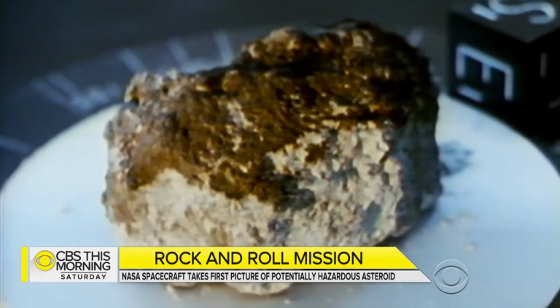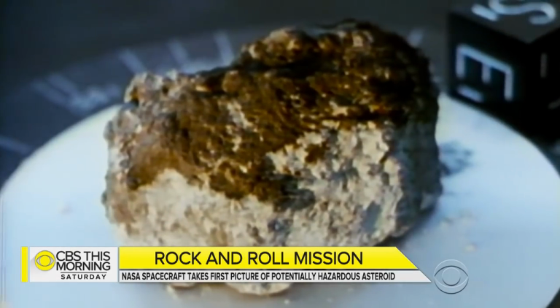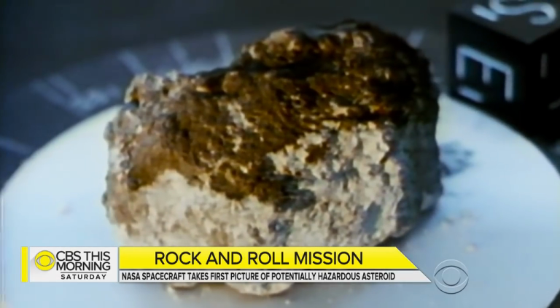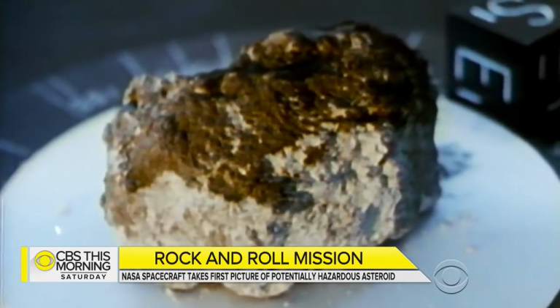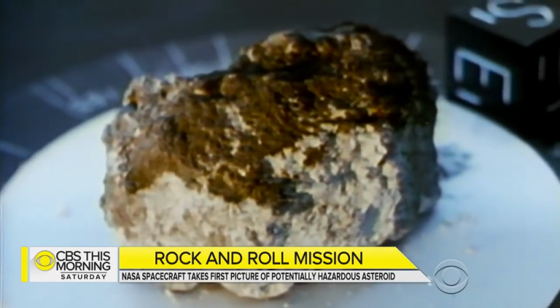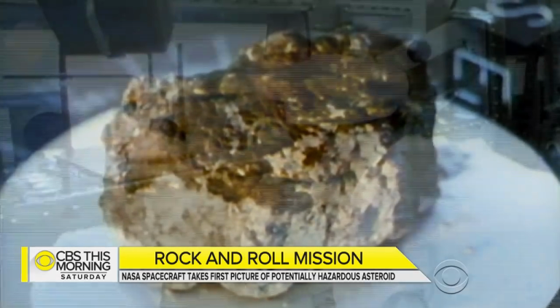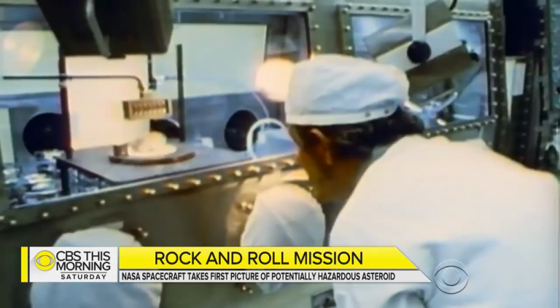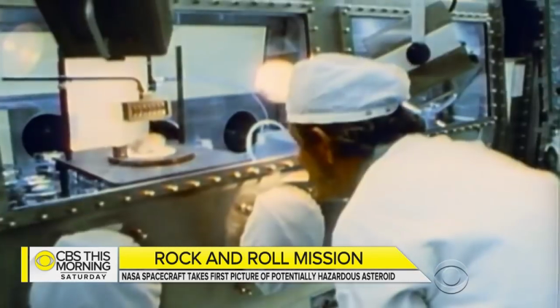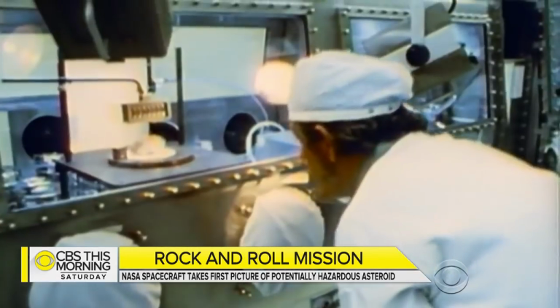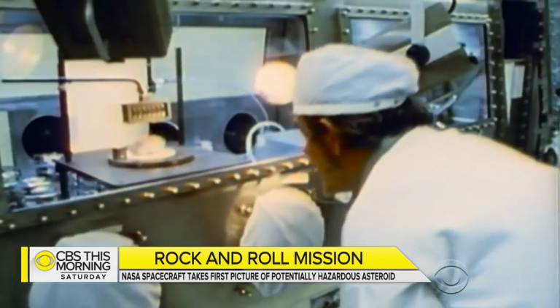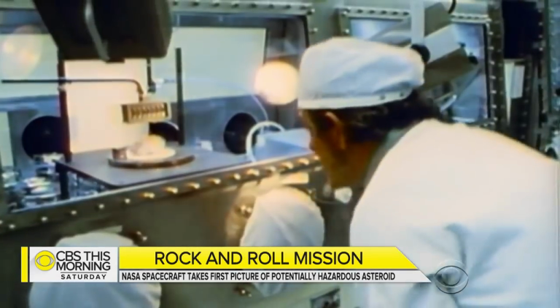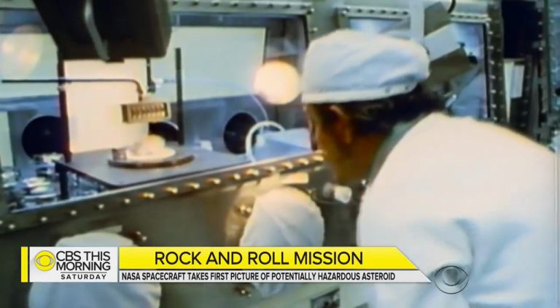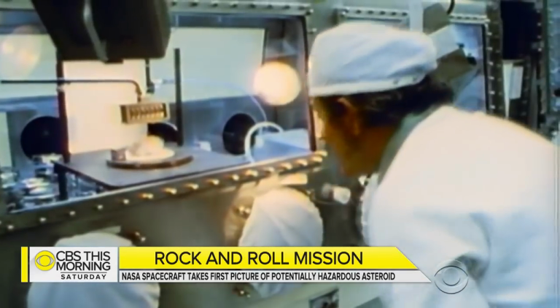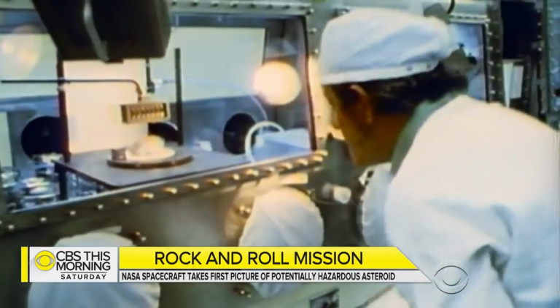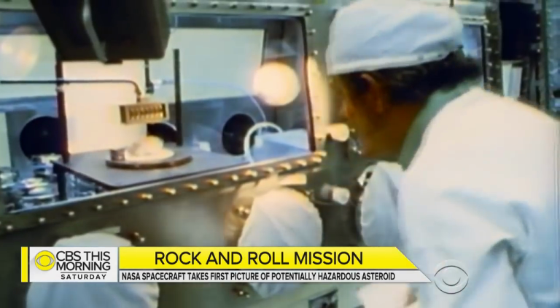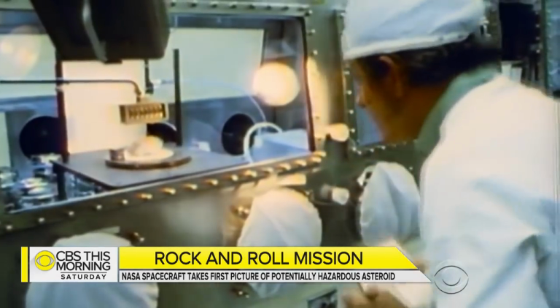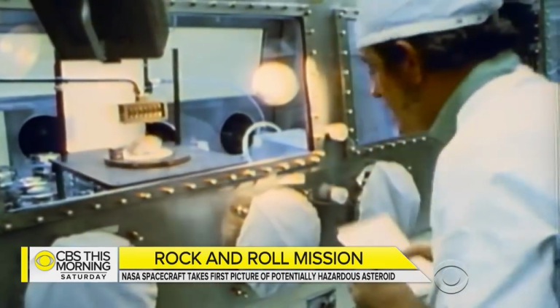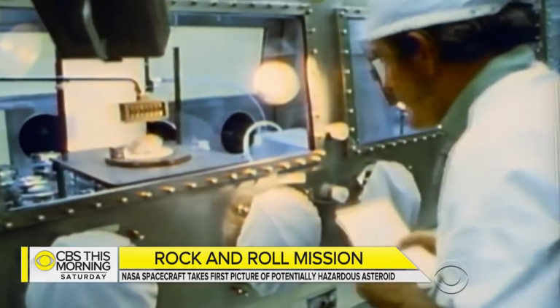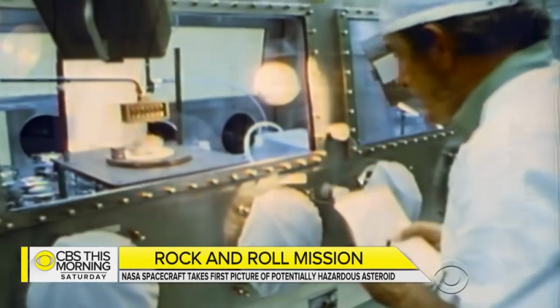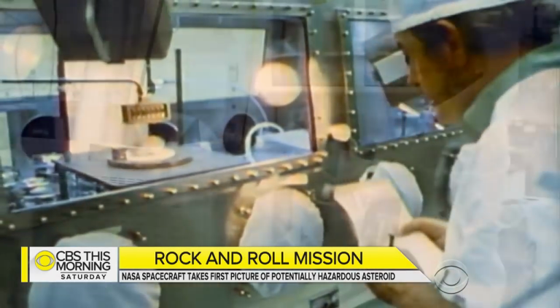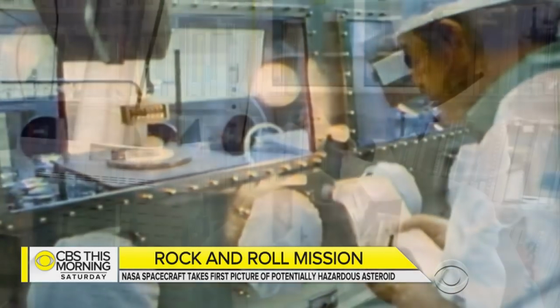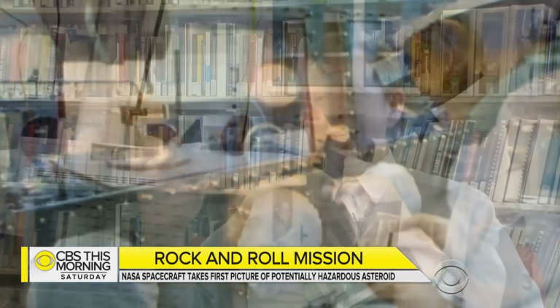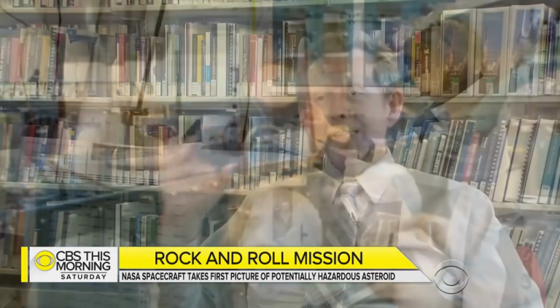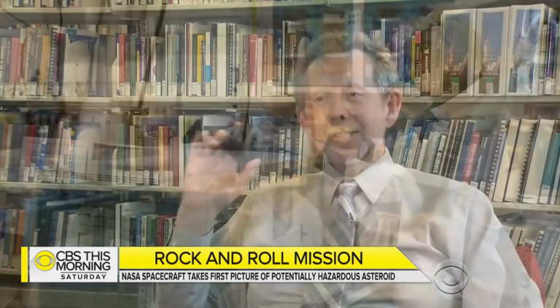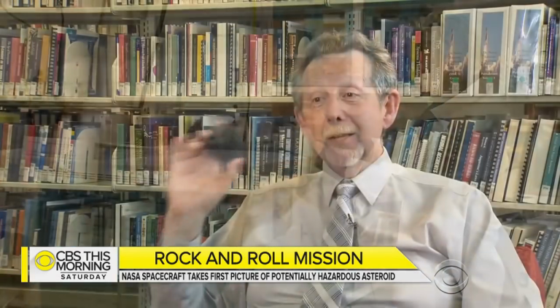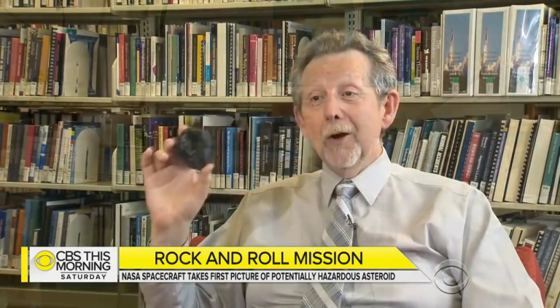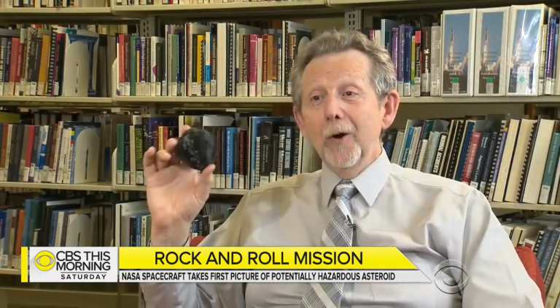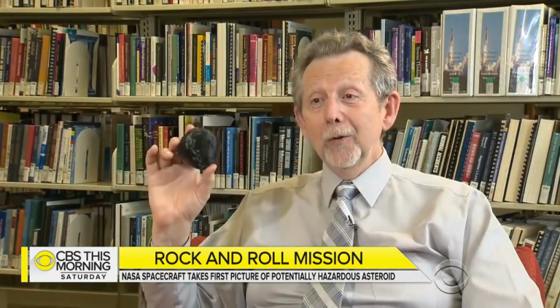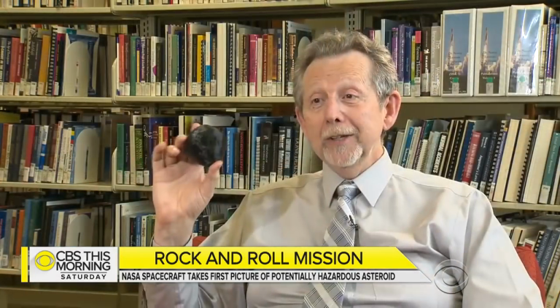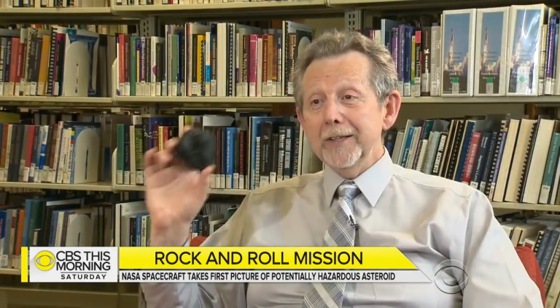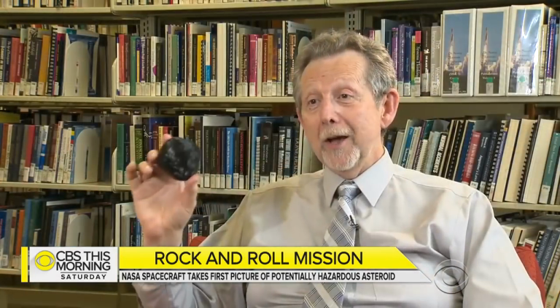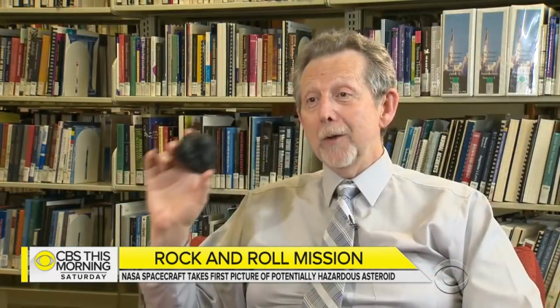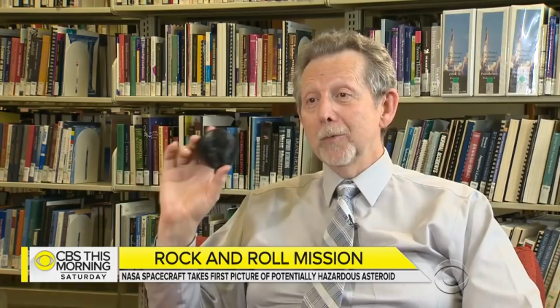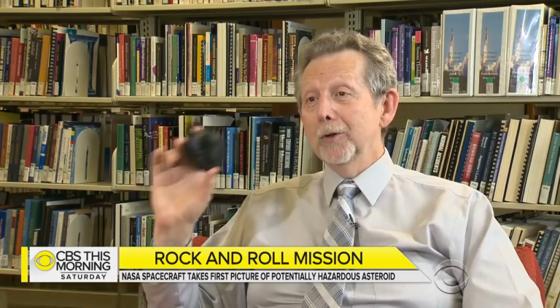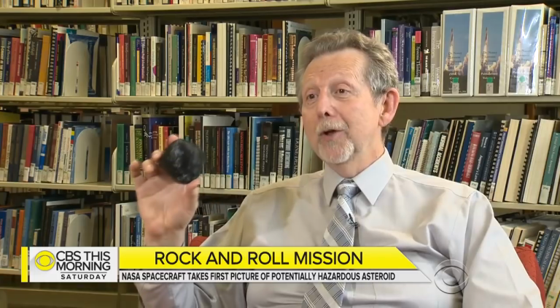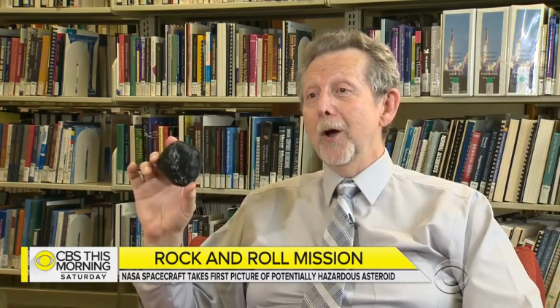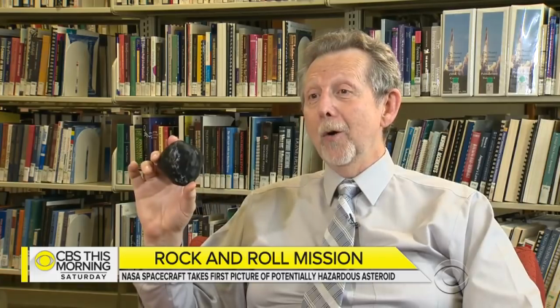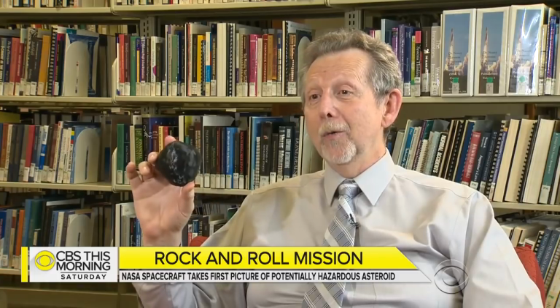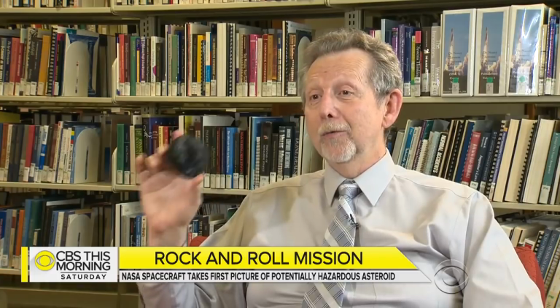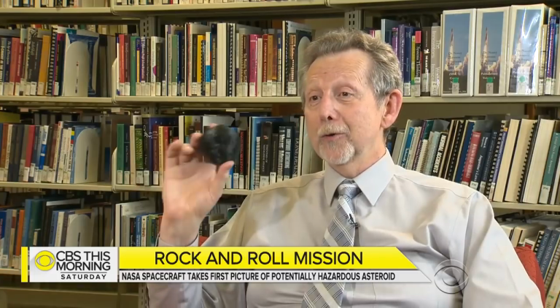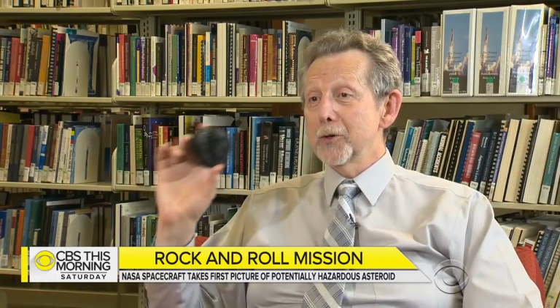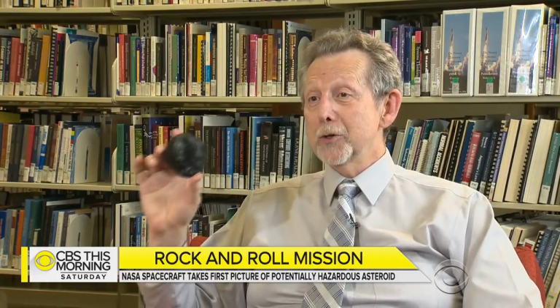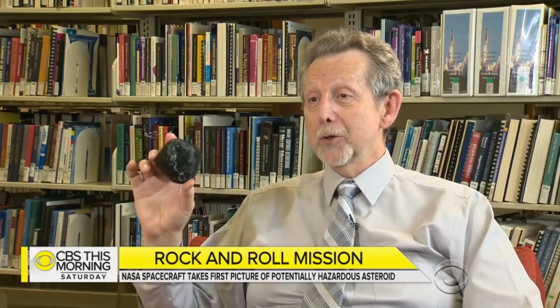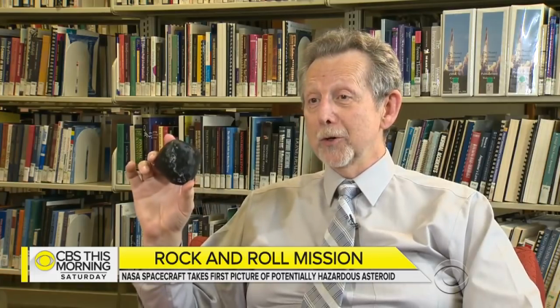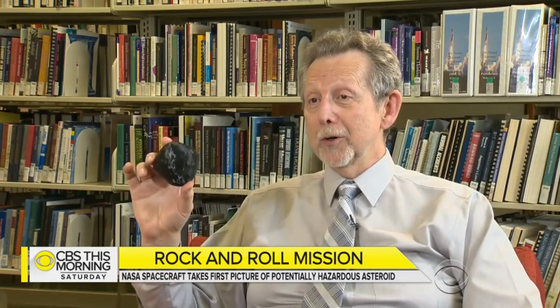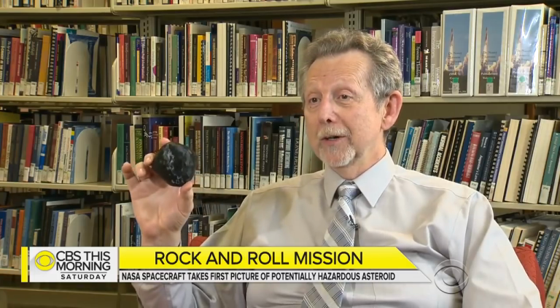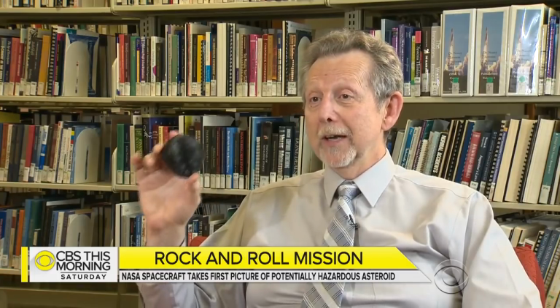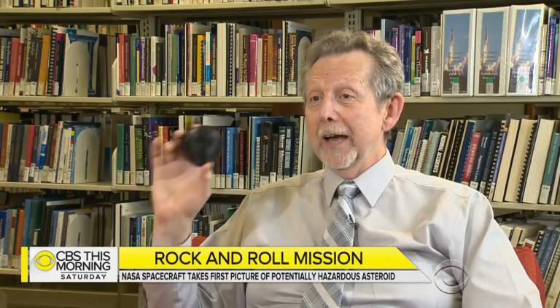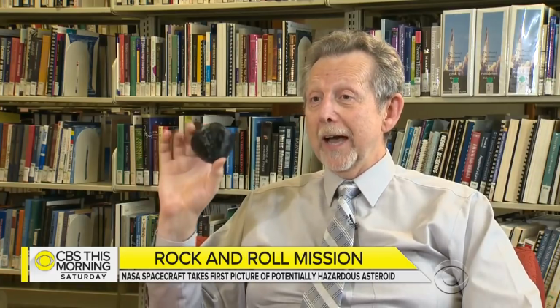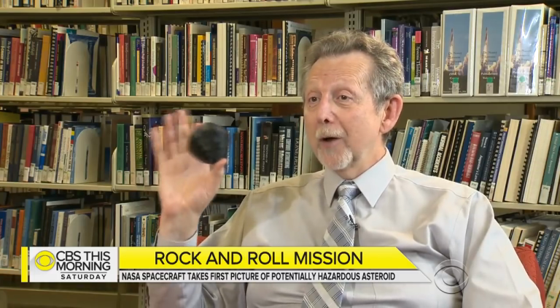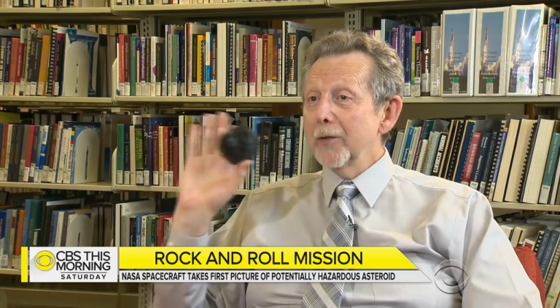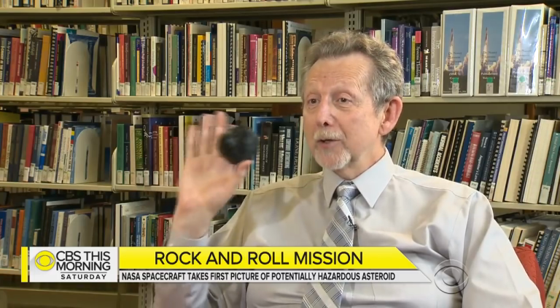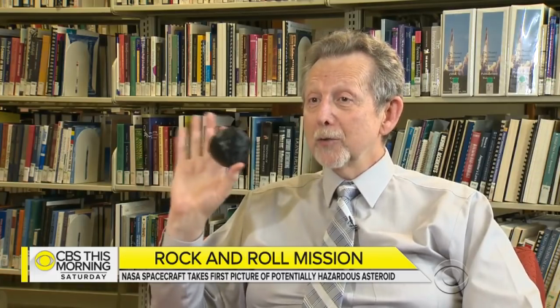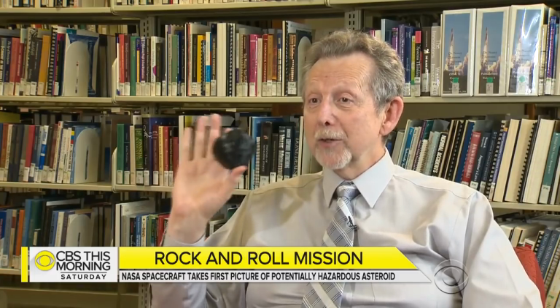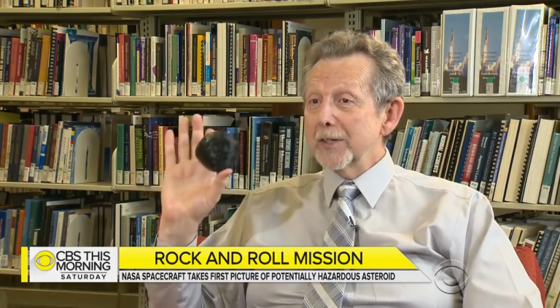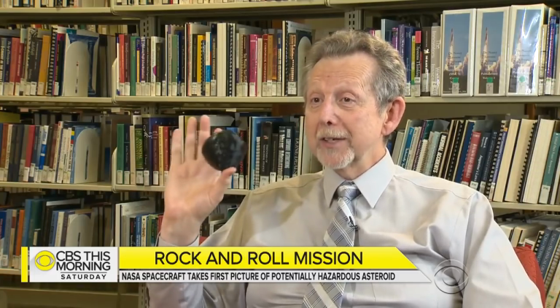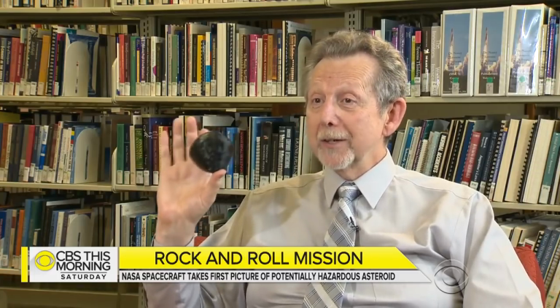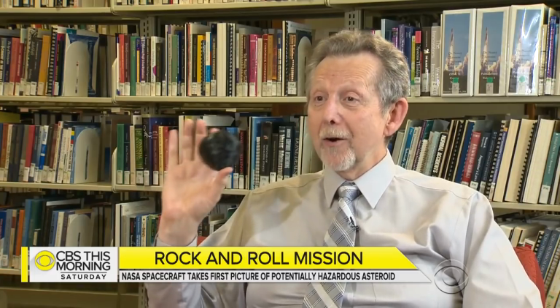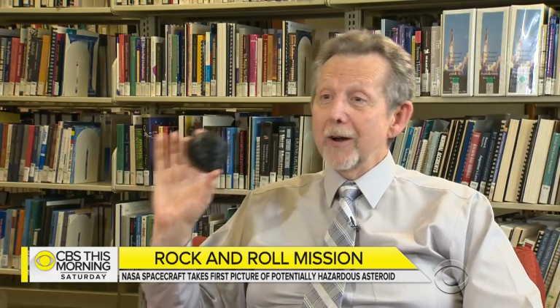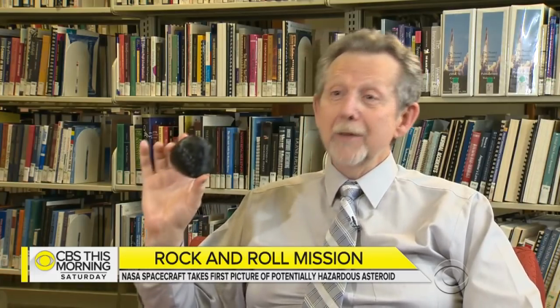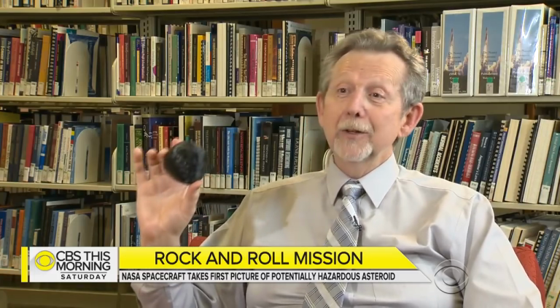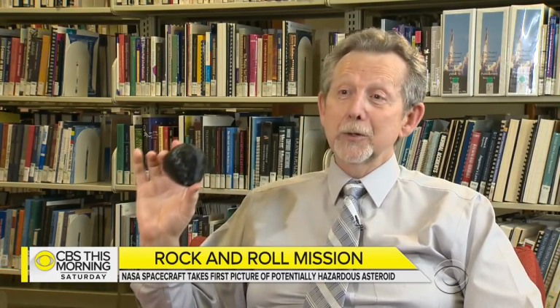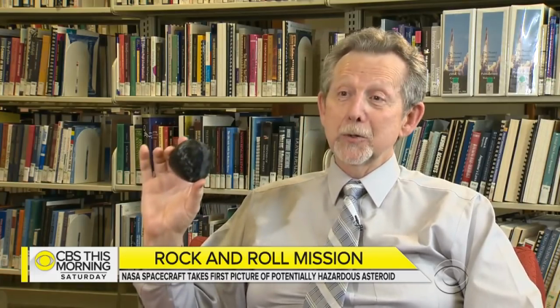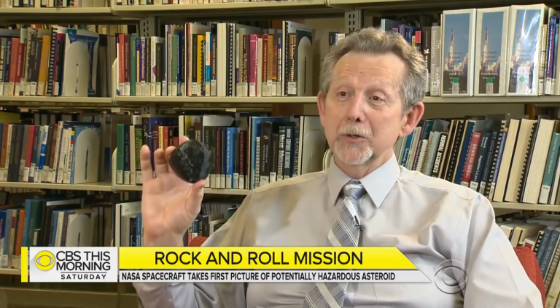By going there, bringing back a sample, that's the only time we'll know for sure how this fits in our evolution.